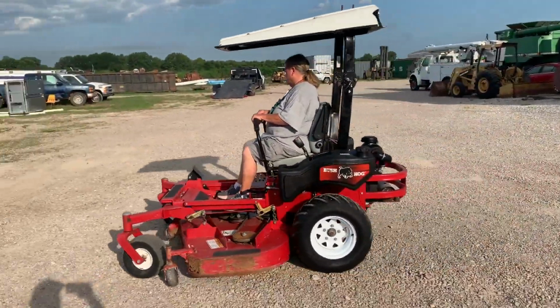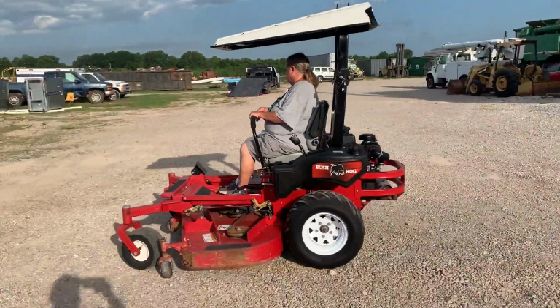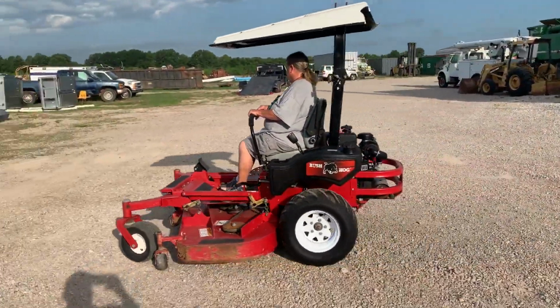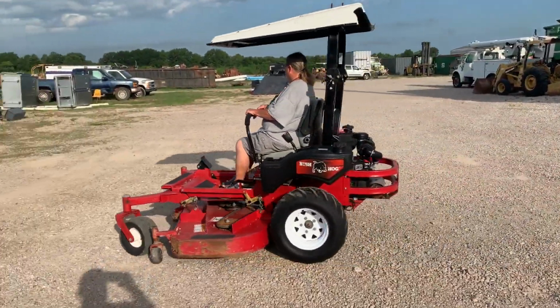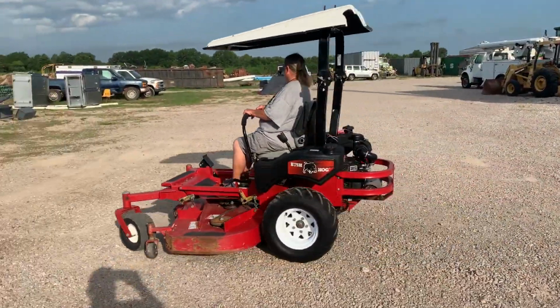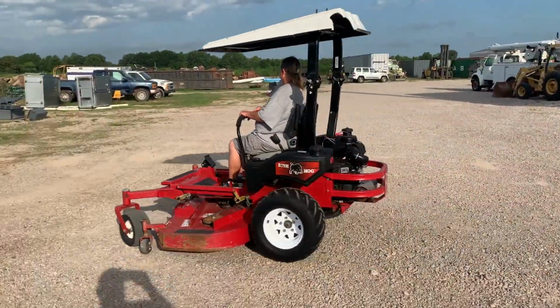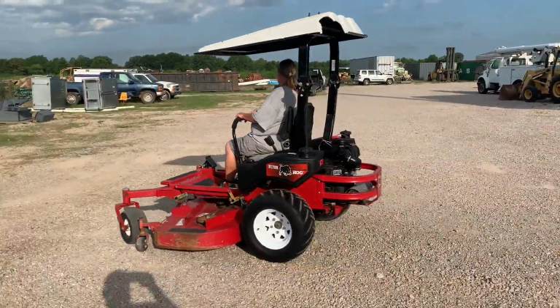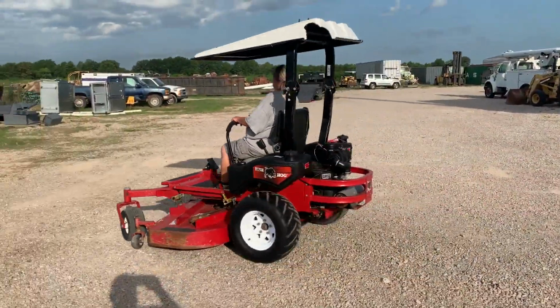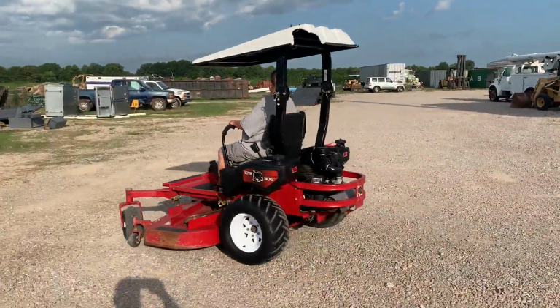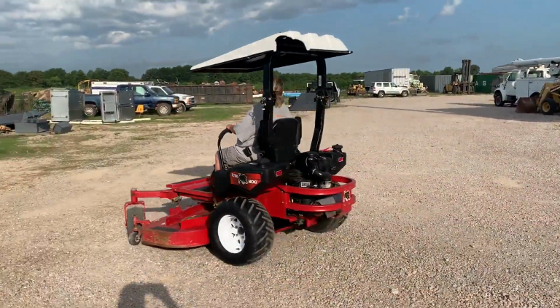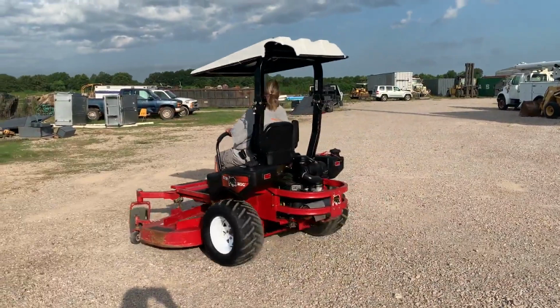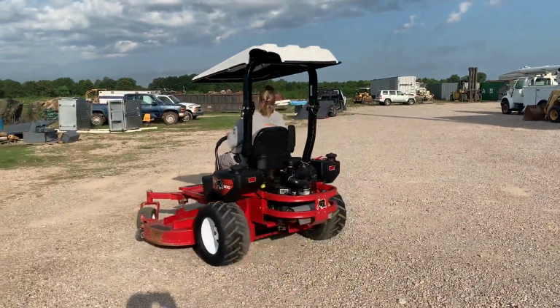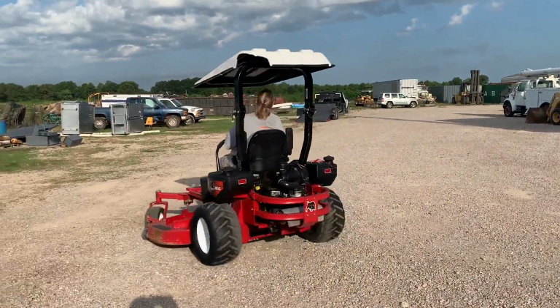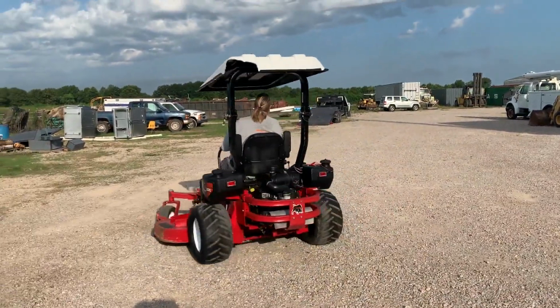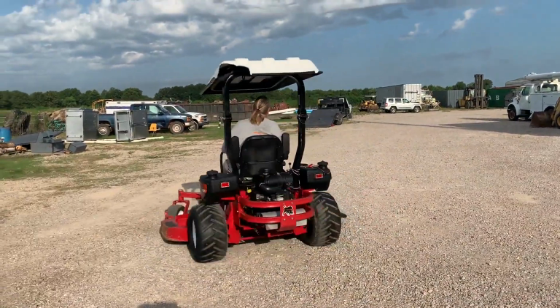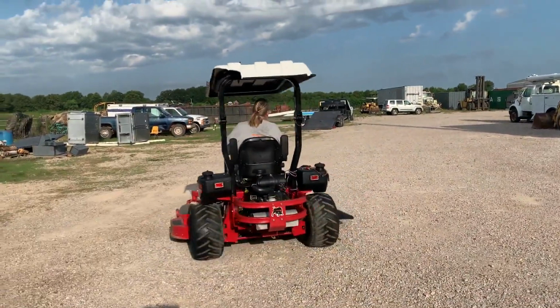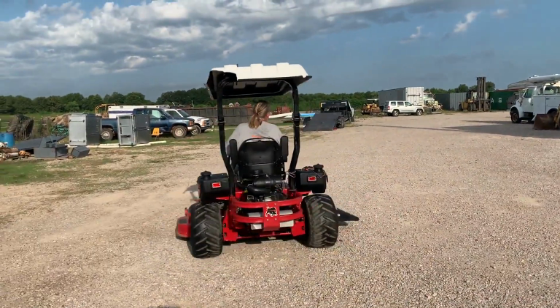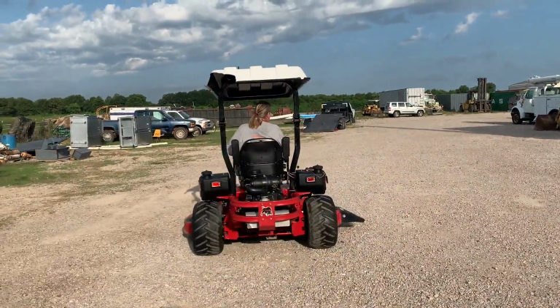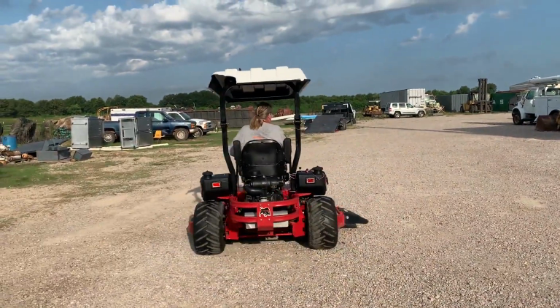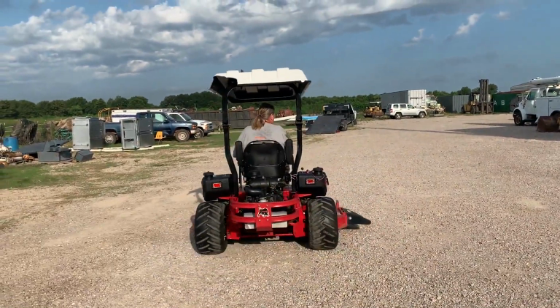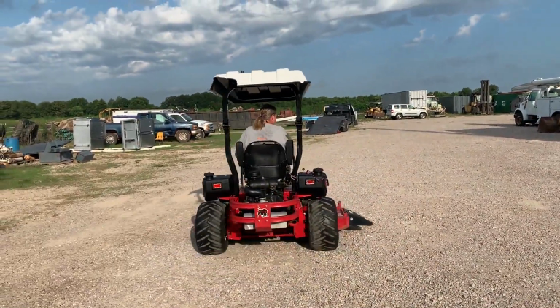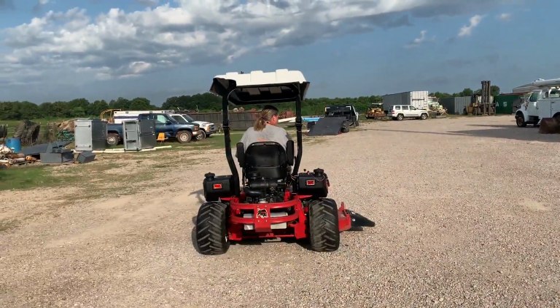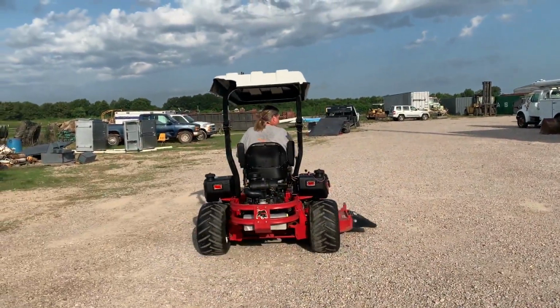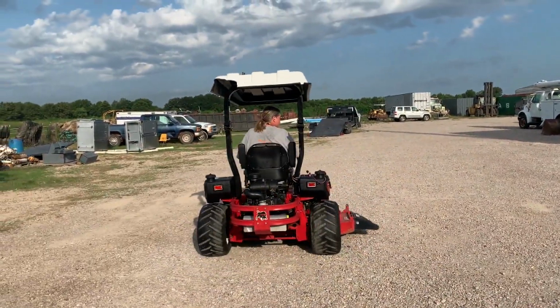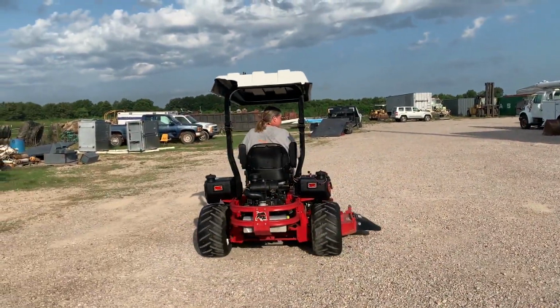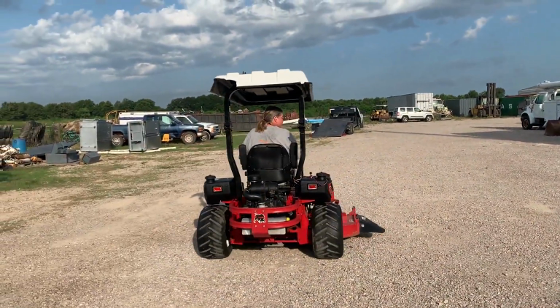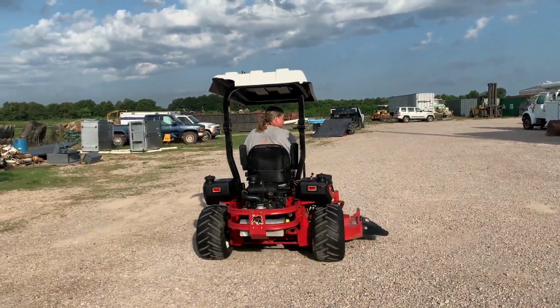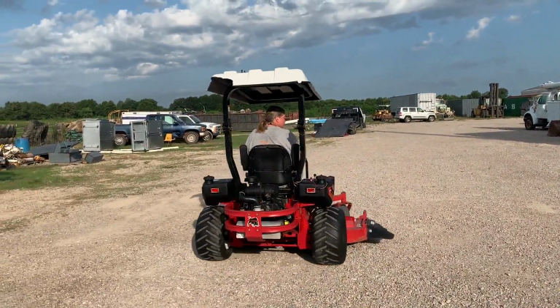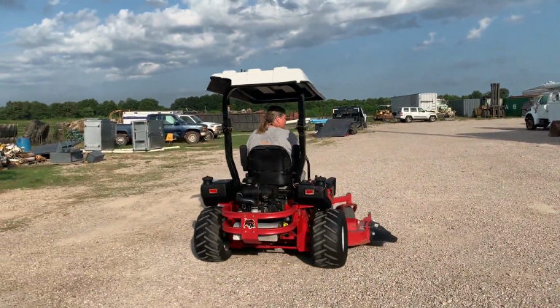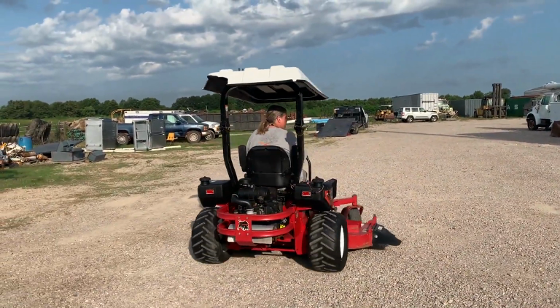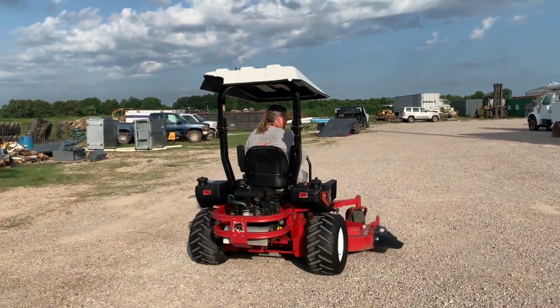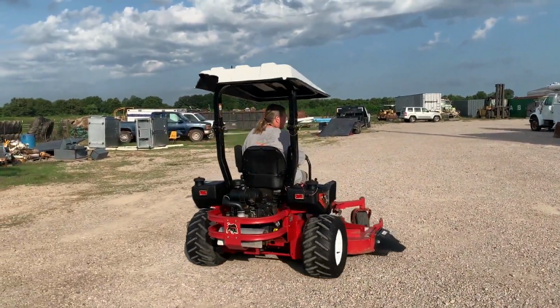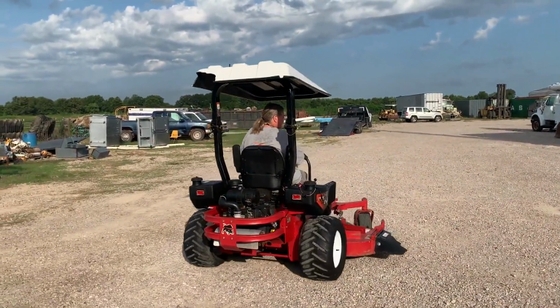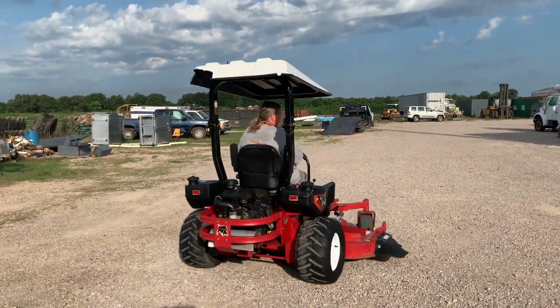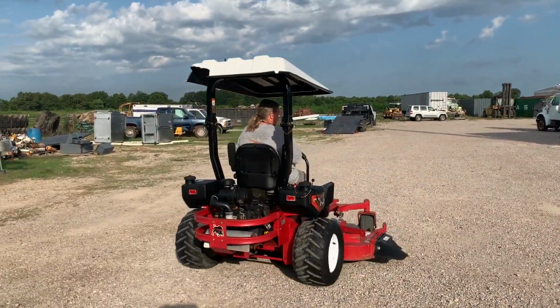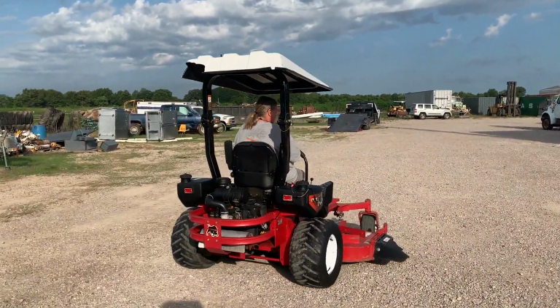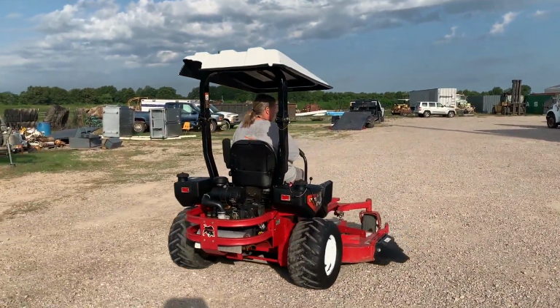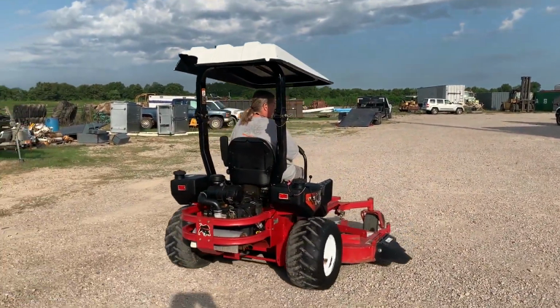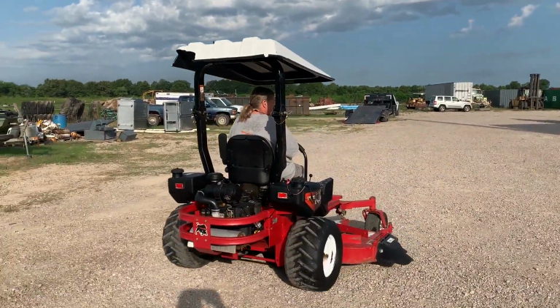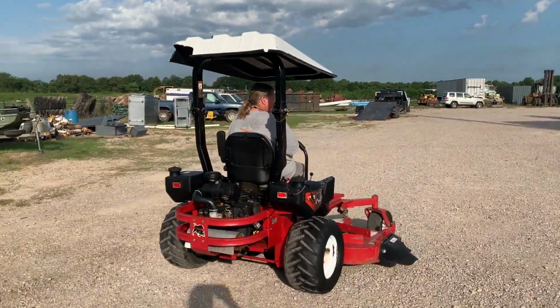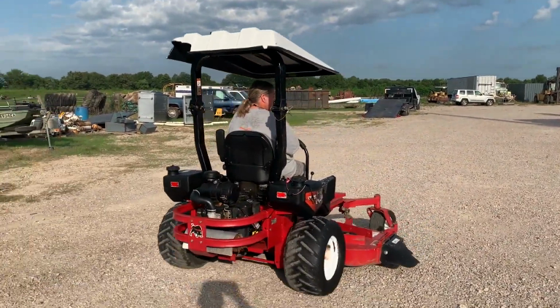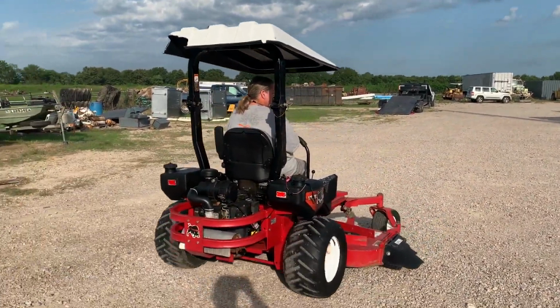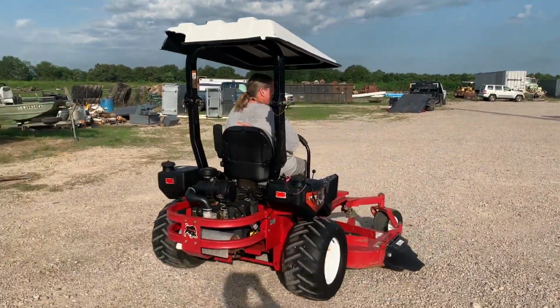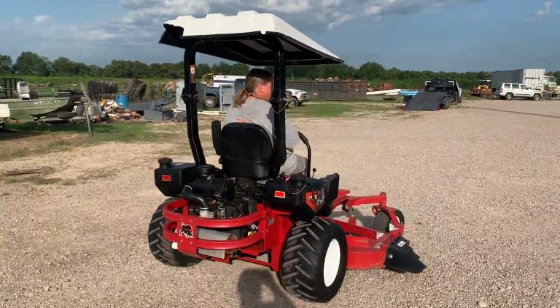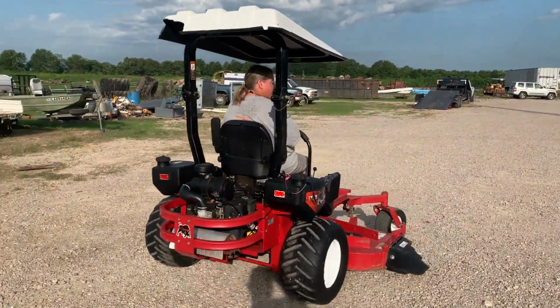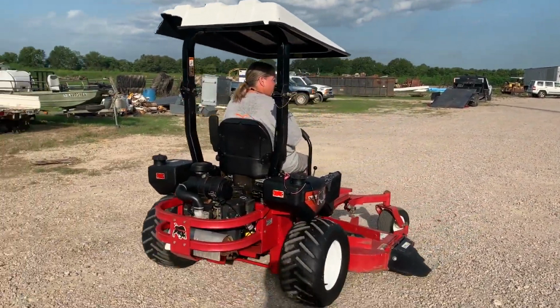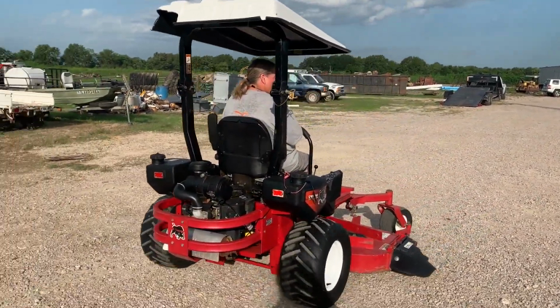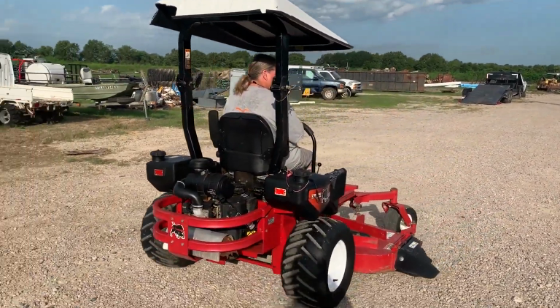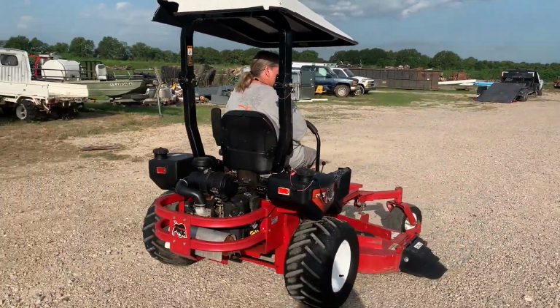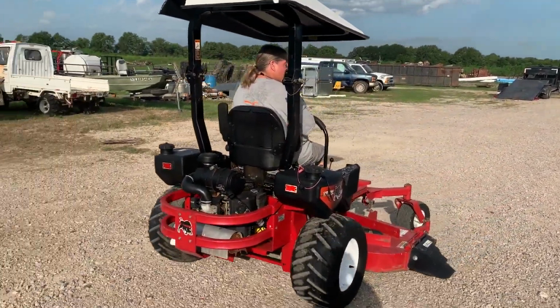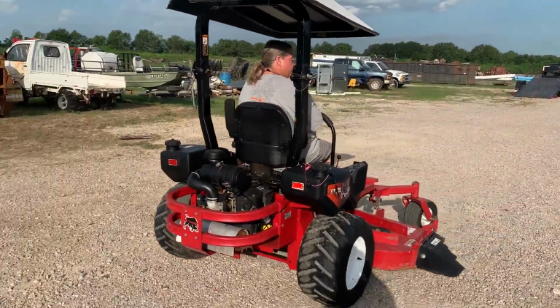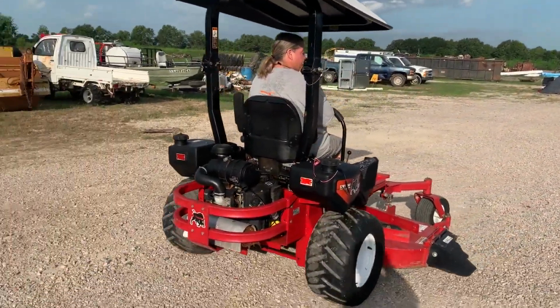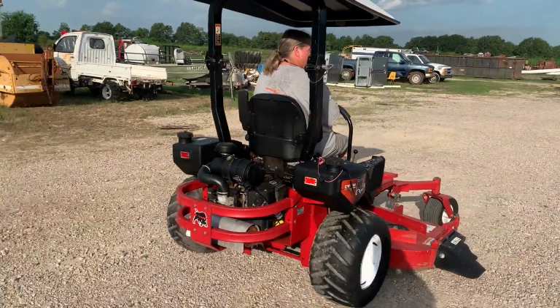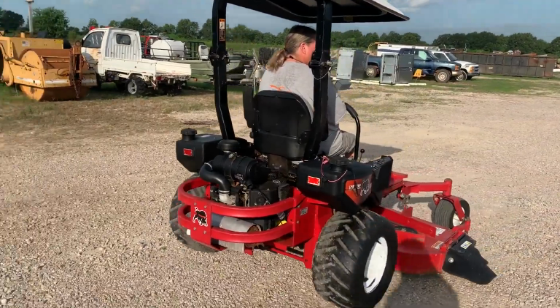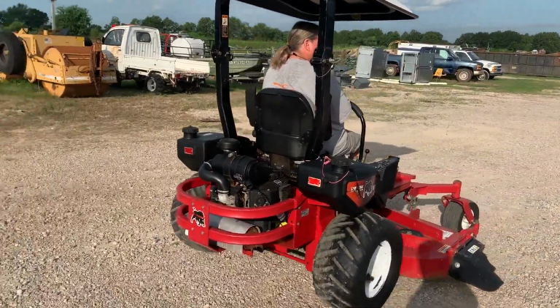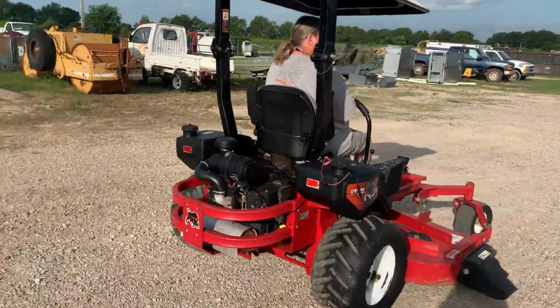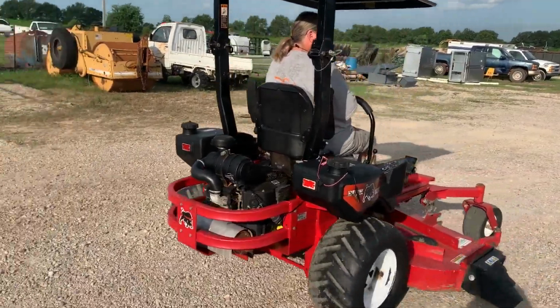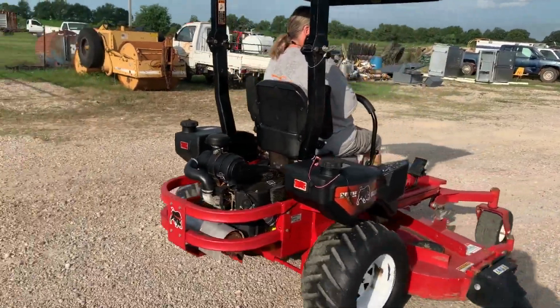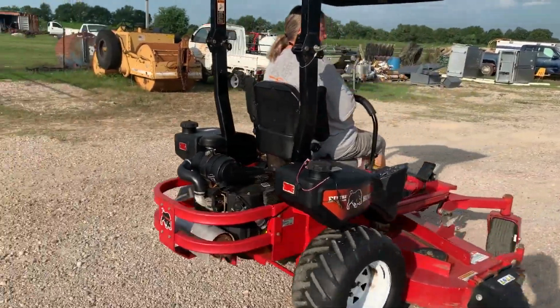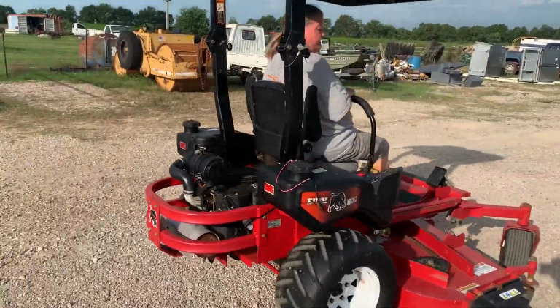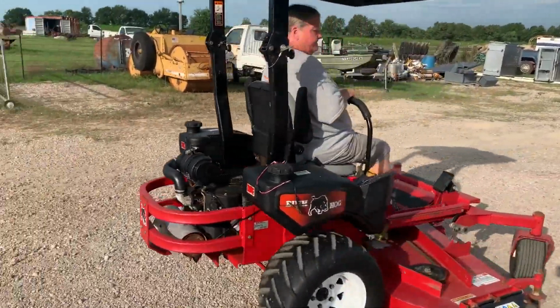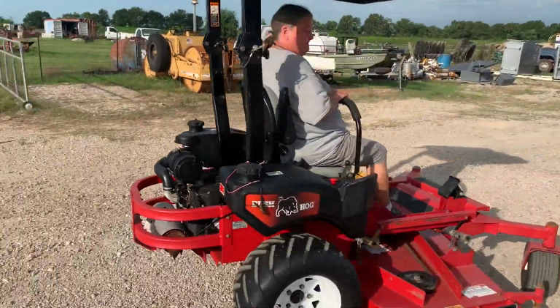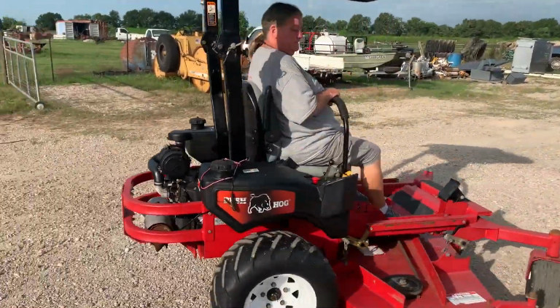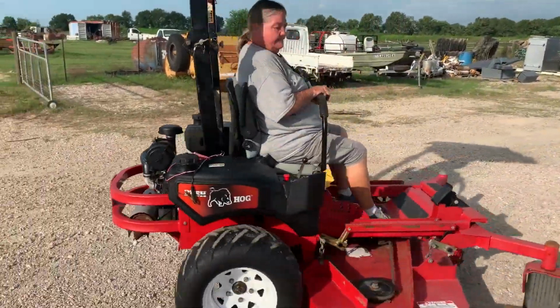You're going to see it turning — it does turn, it does mow. We'll go out to the yard here and show you it does mow grass. It's a 73-inch deck off a local school board.